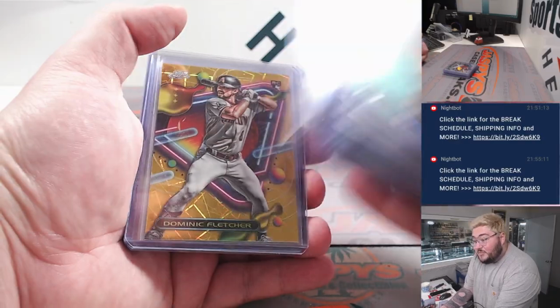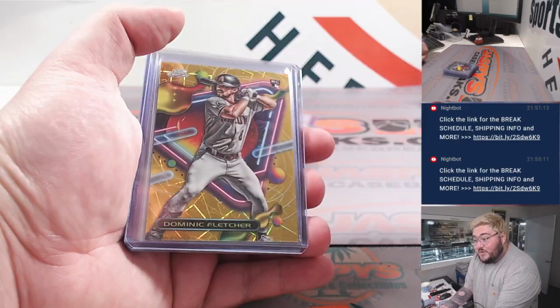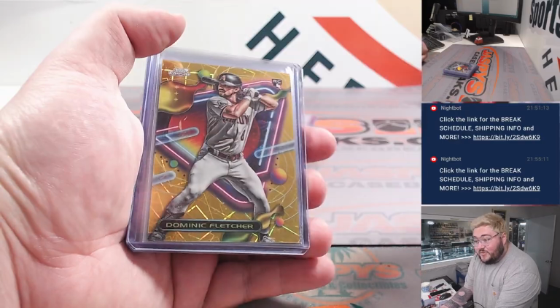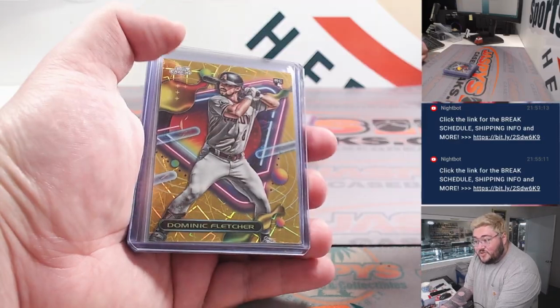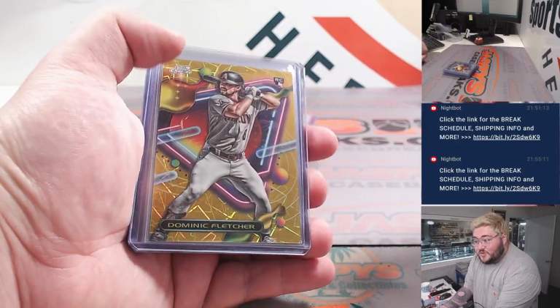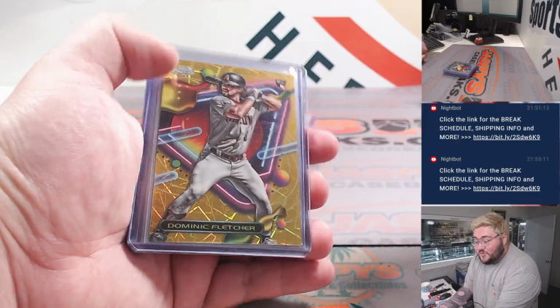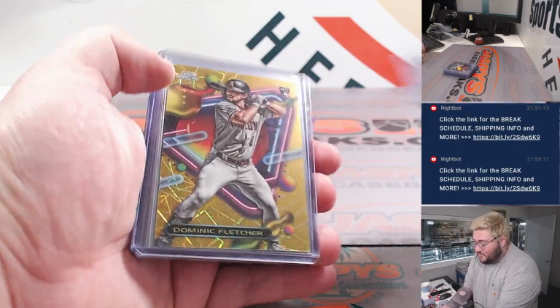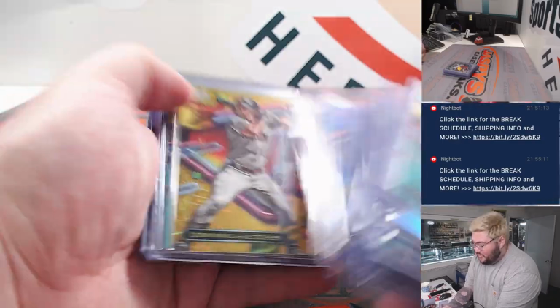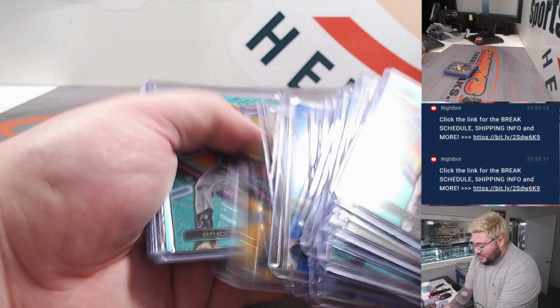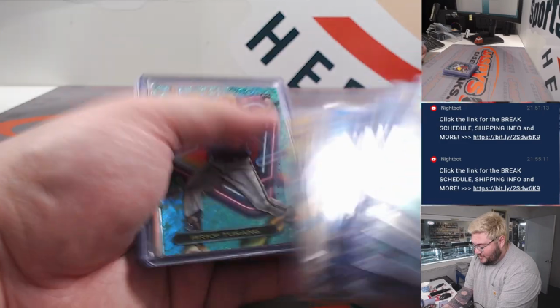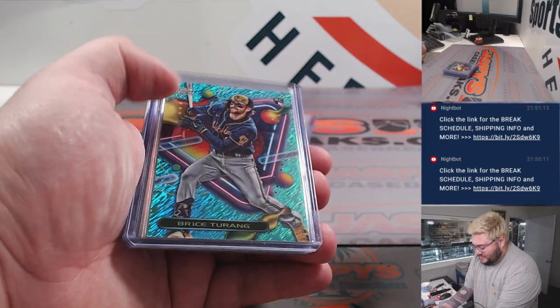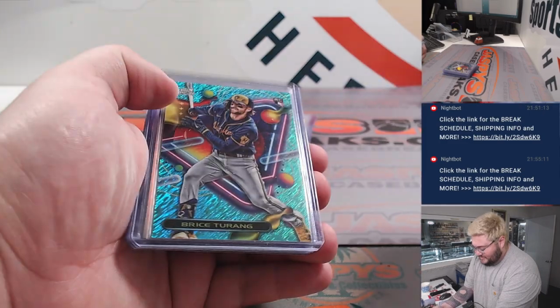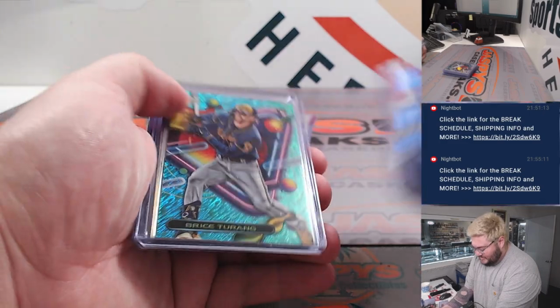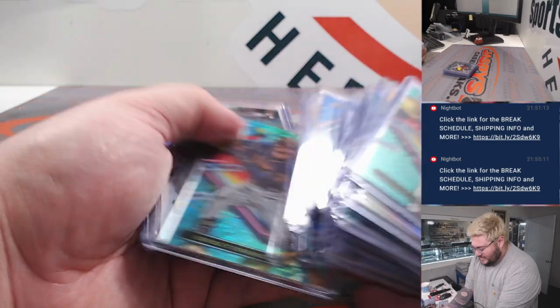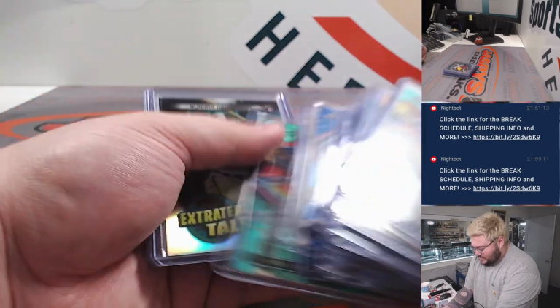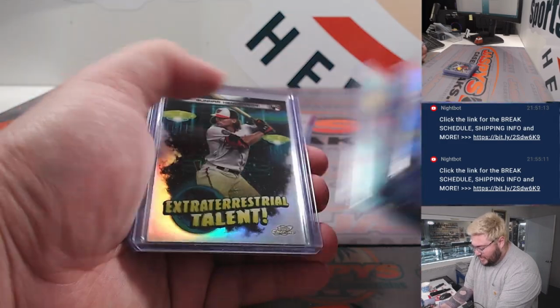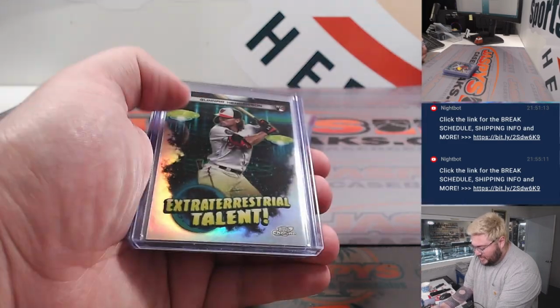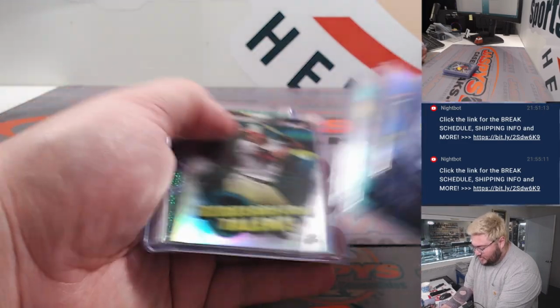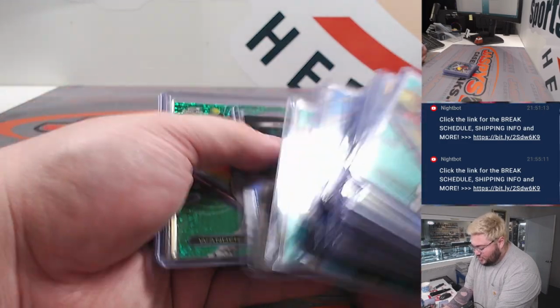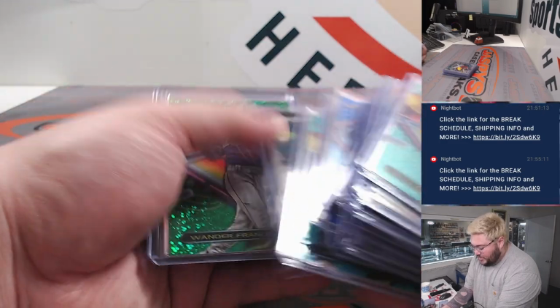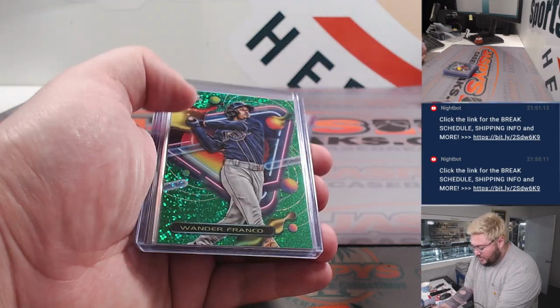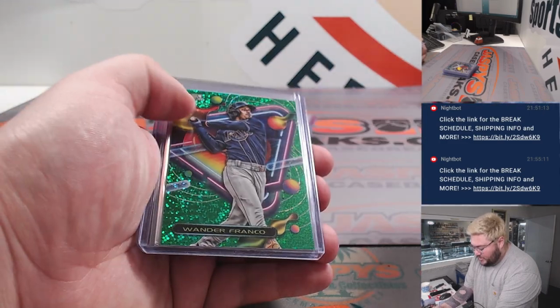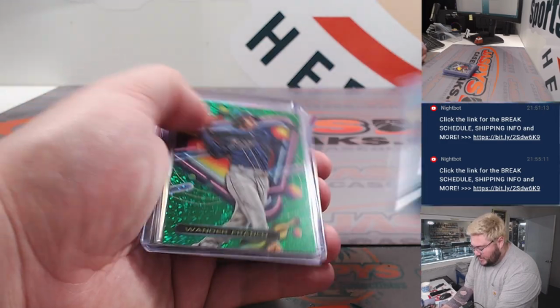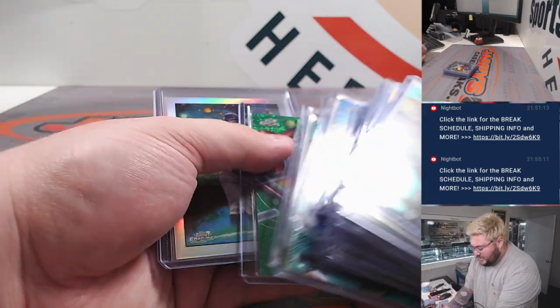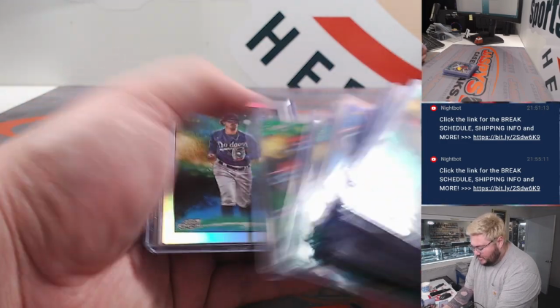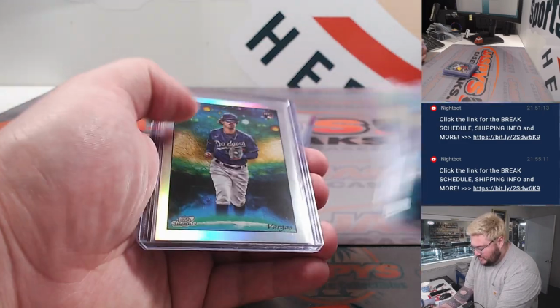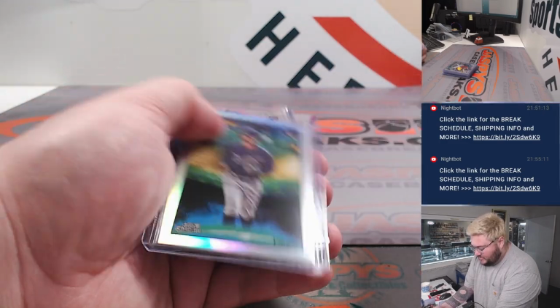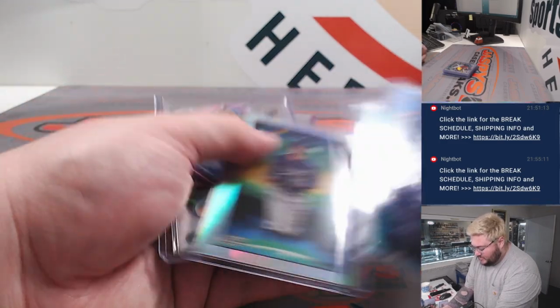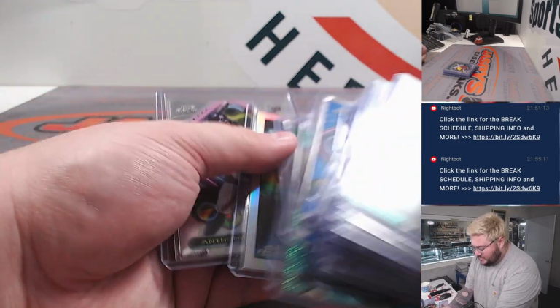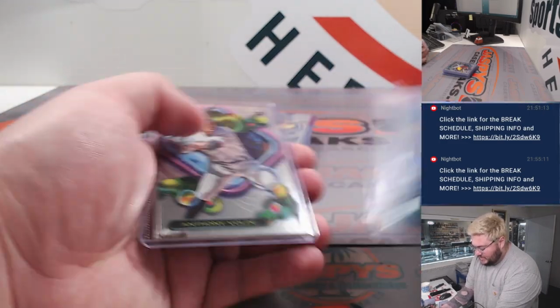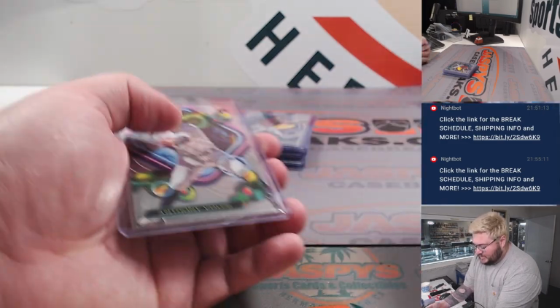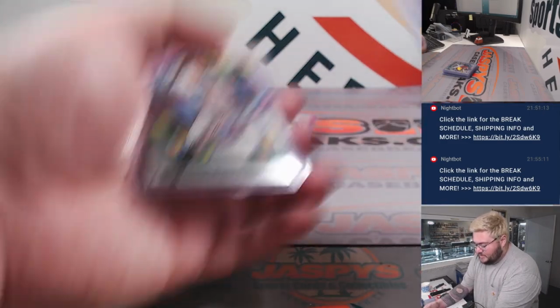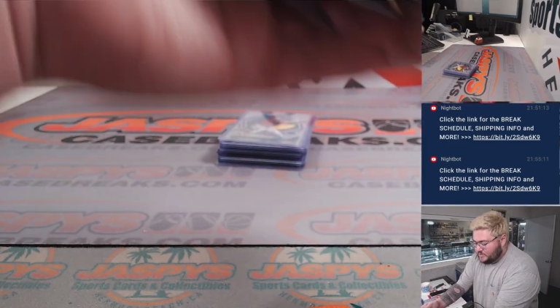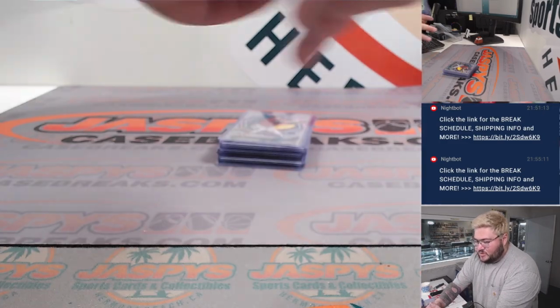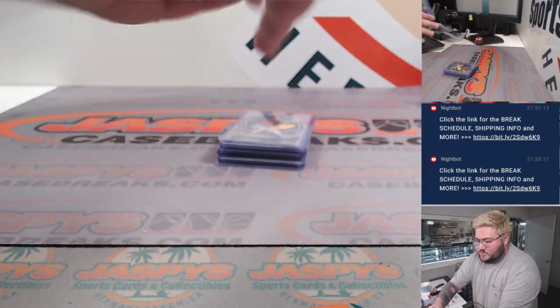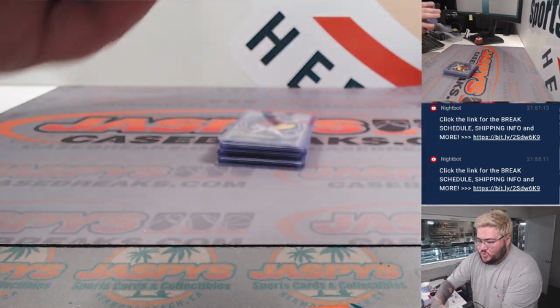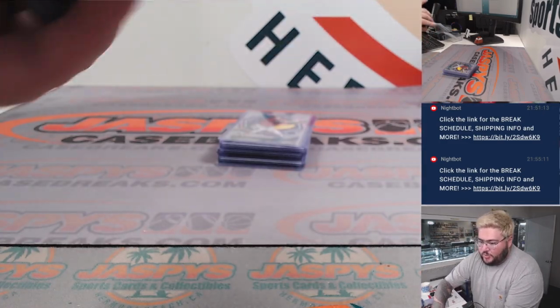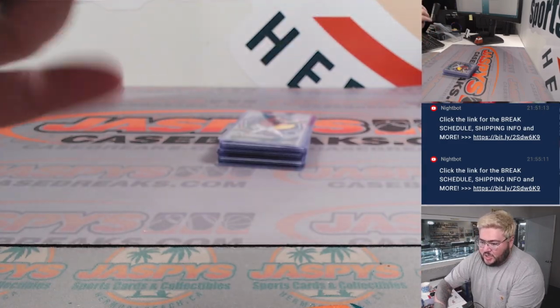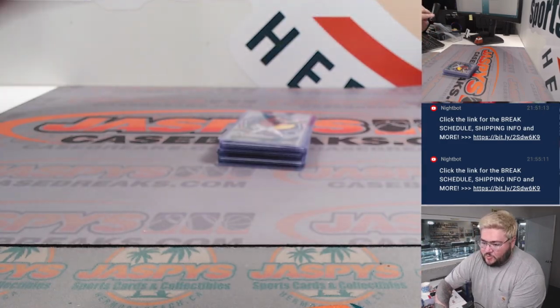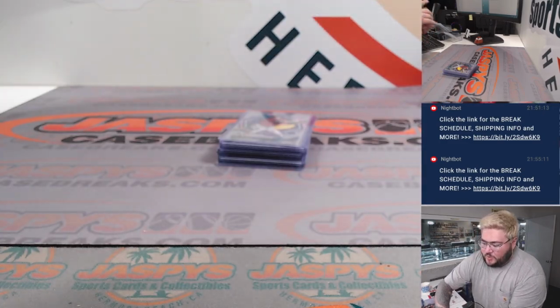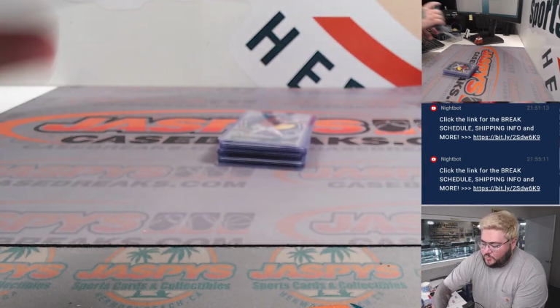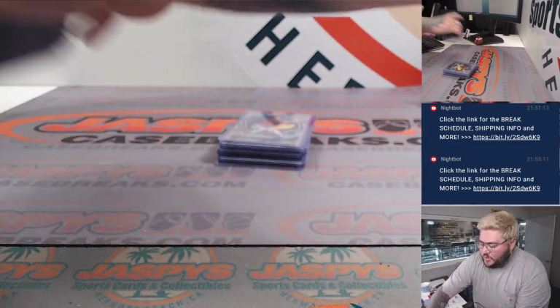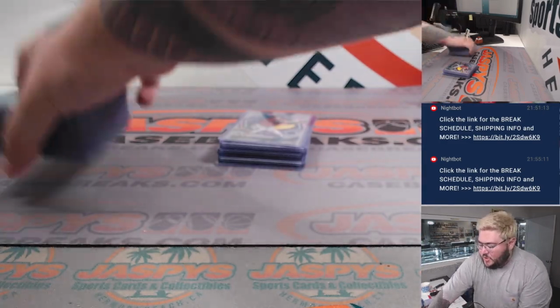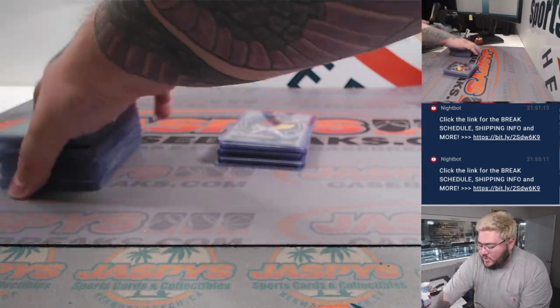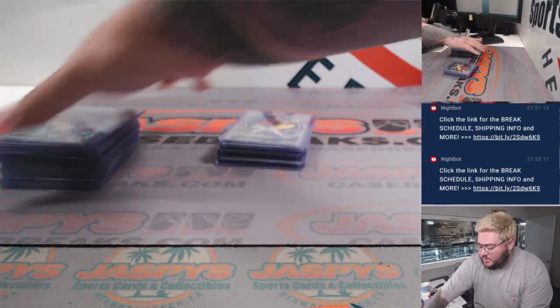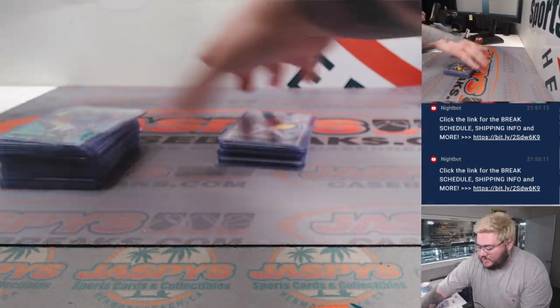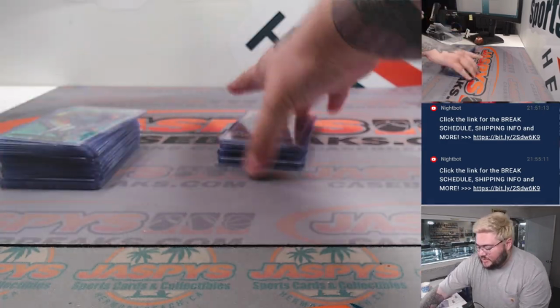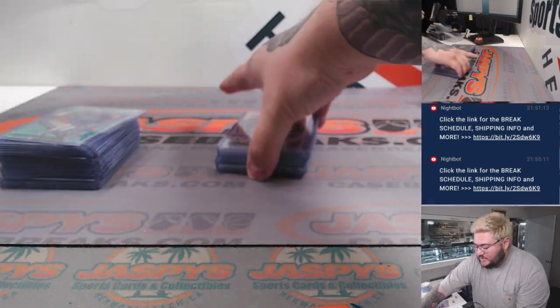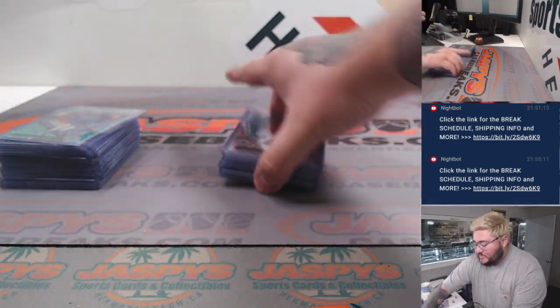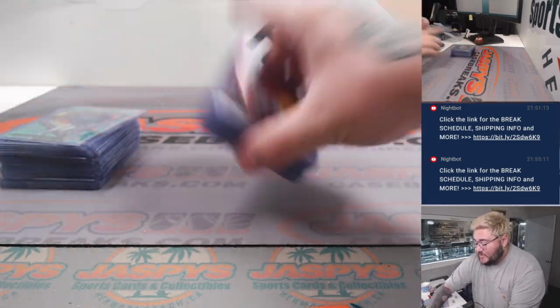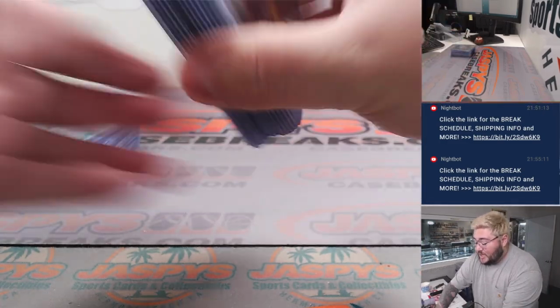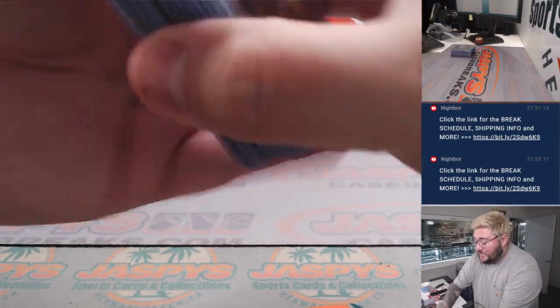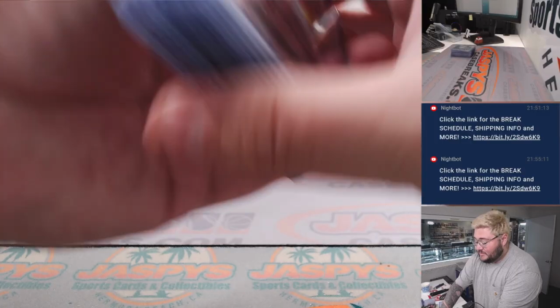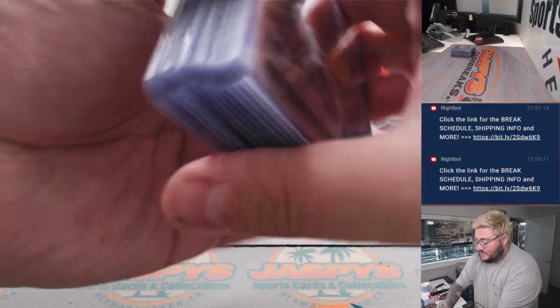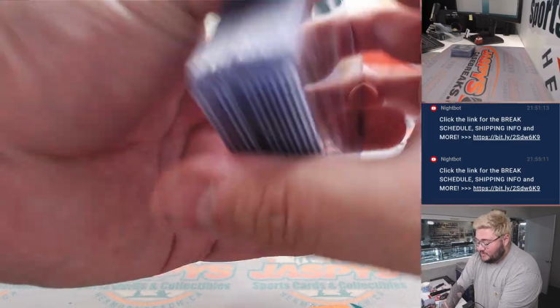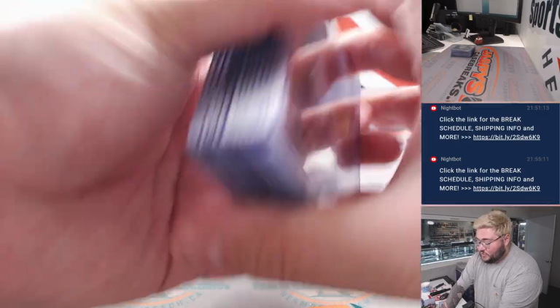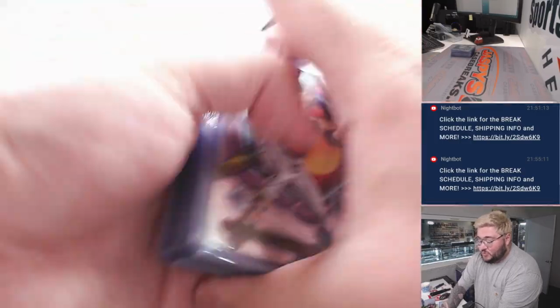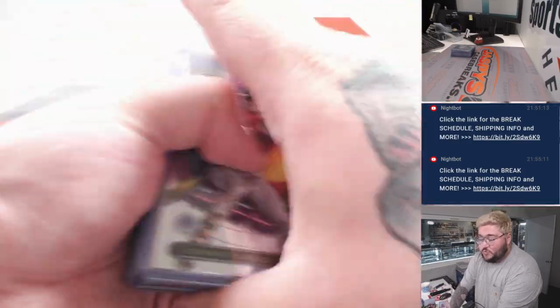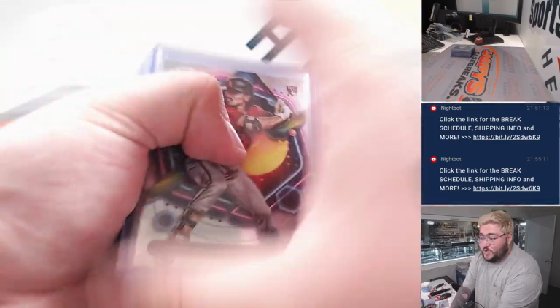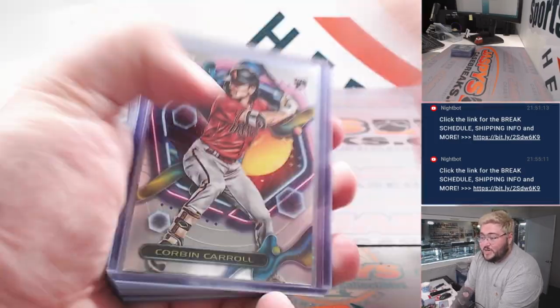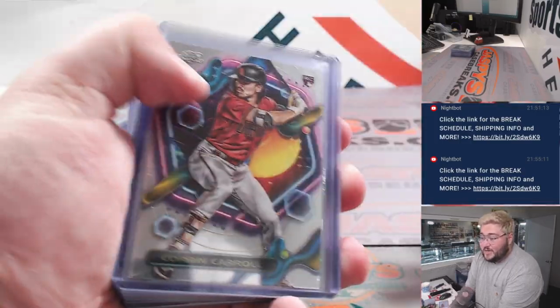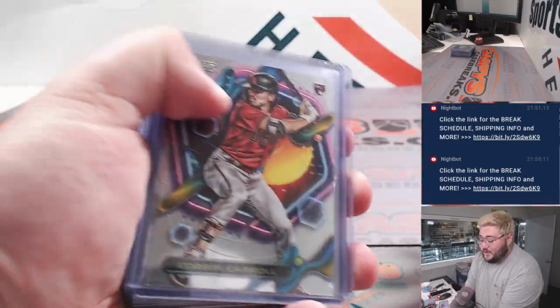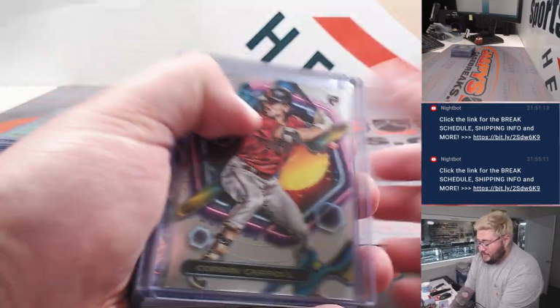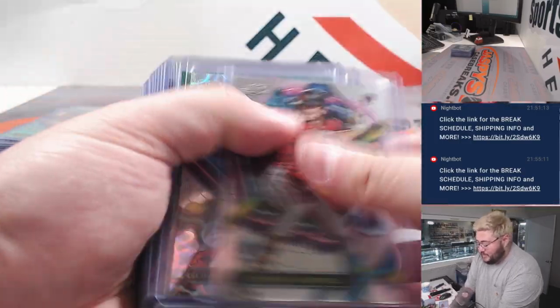Dominic Fletcher gold! Bryce Turin on the teal. So some great, great rookie colors and some nice short prints and an auto.